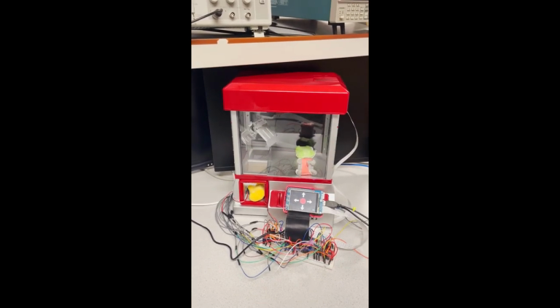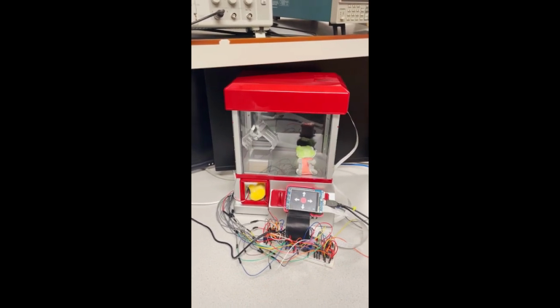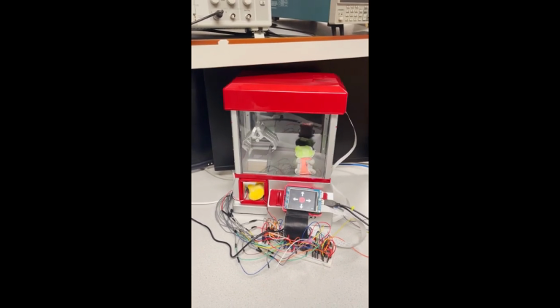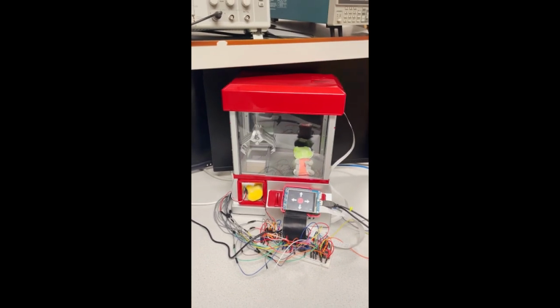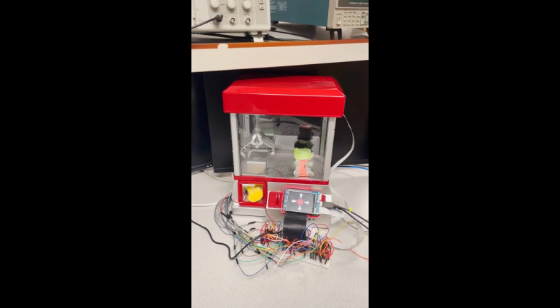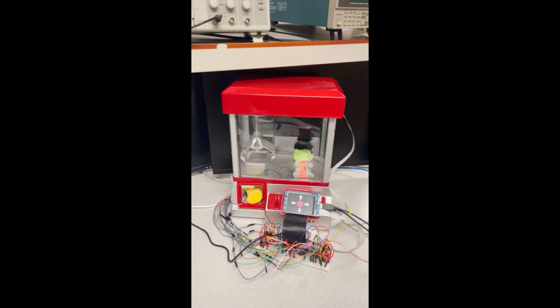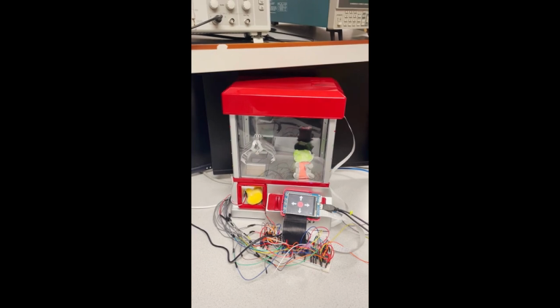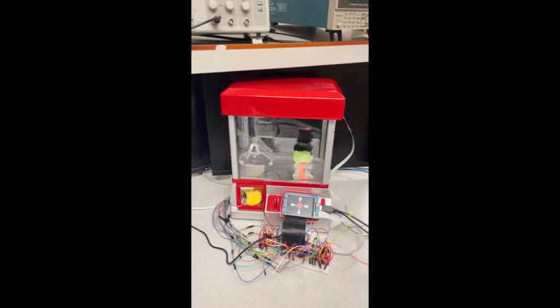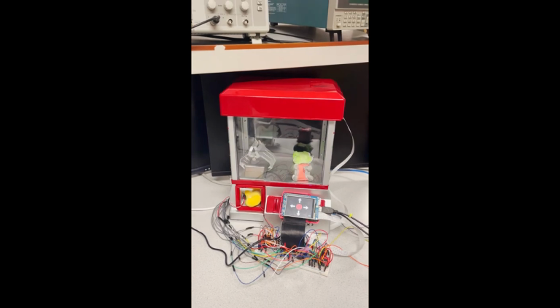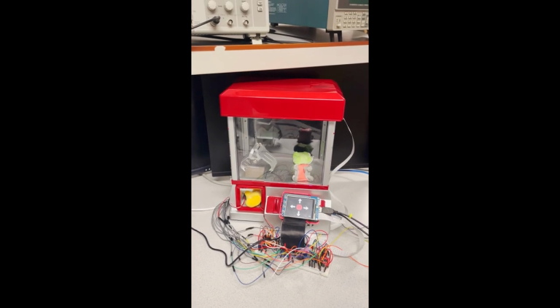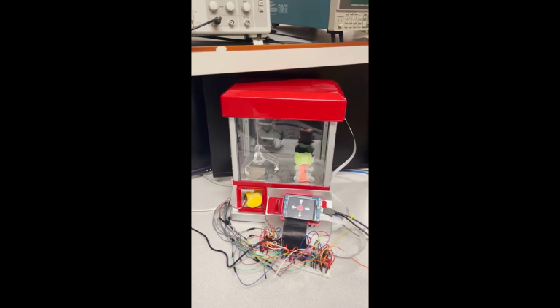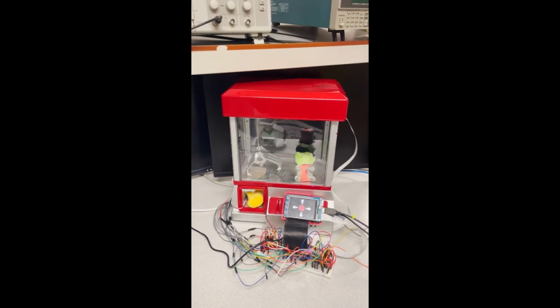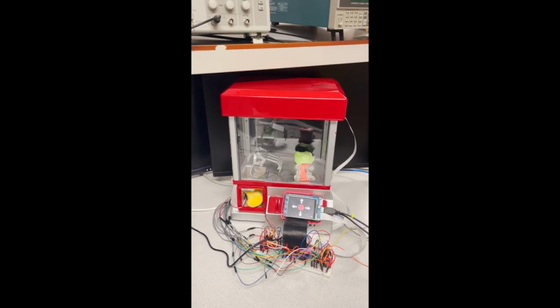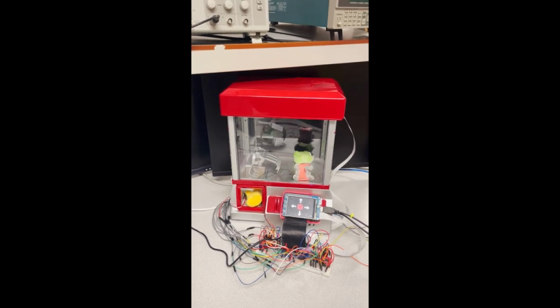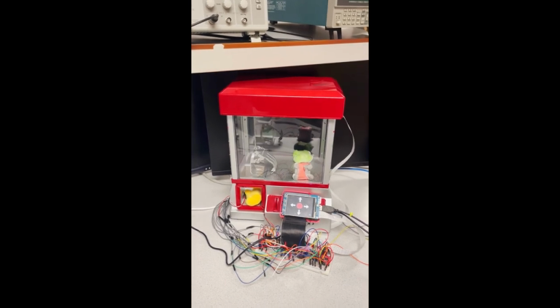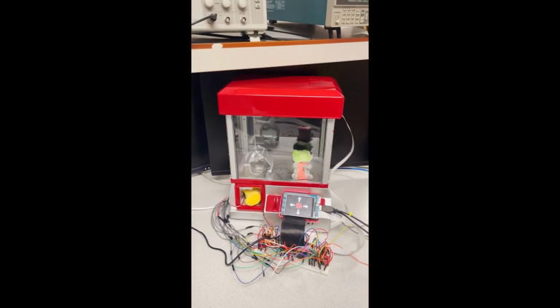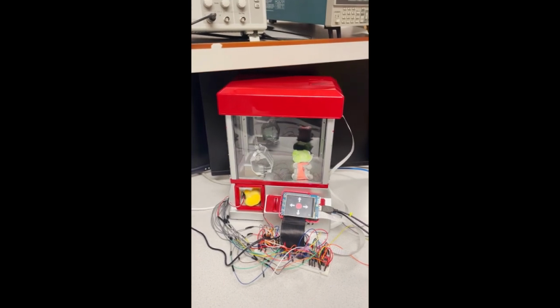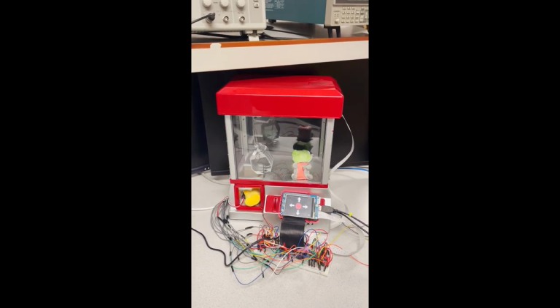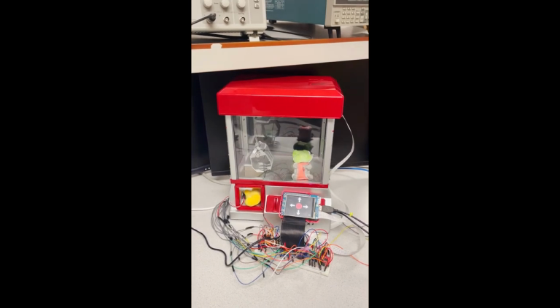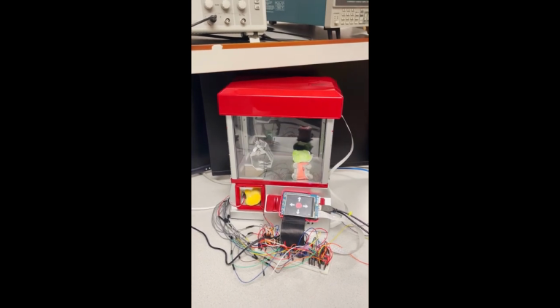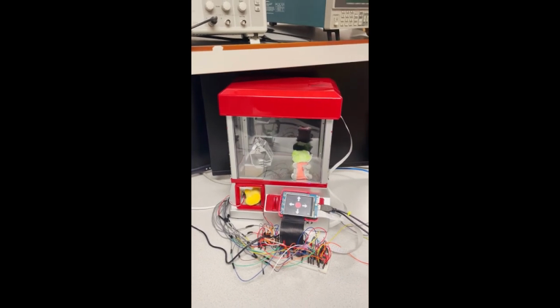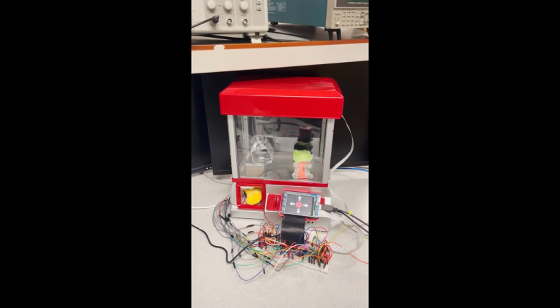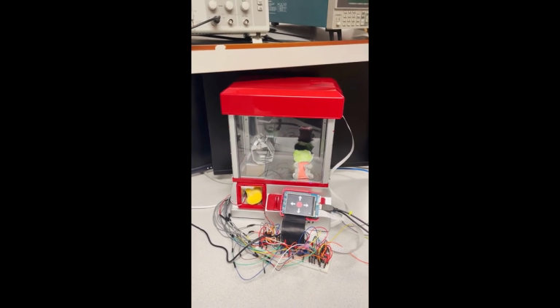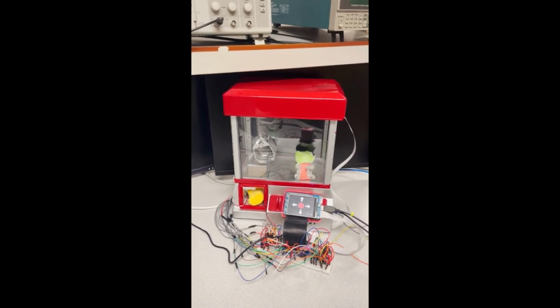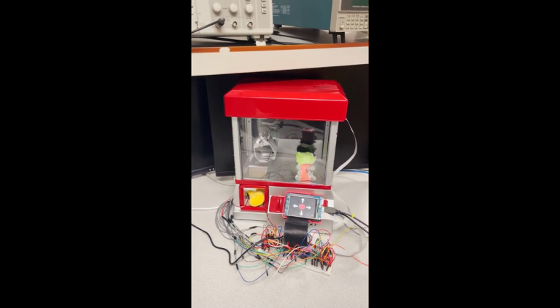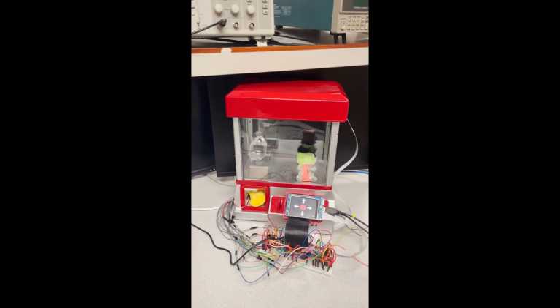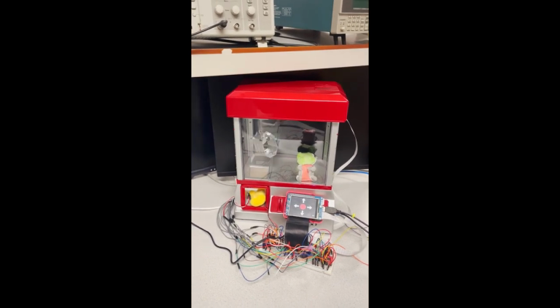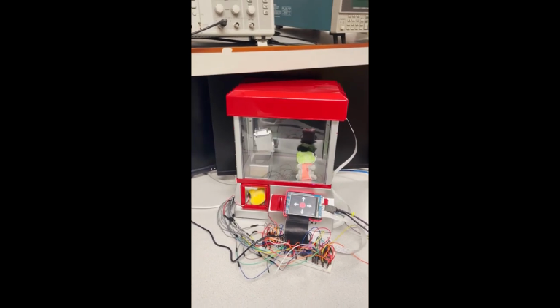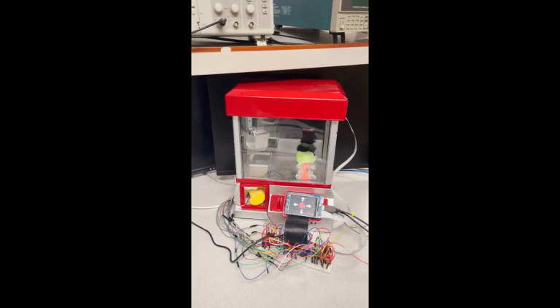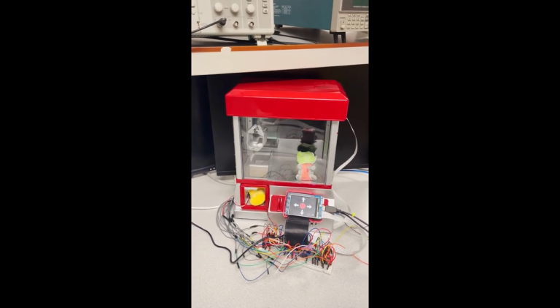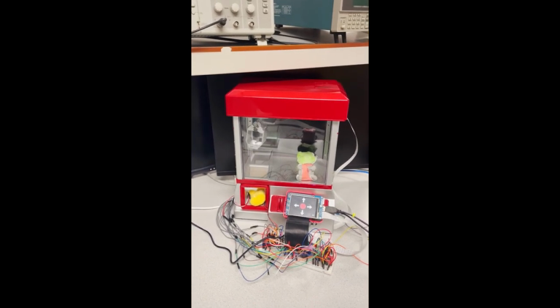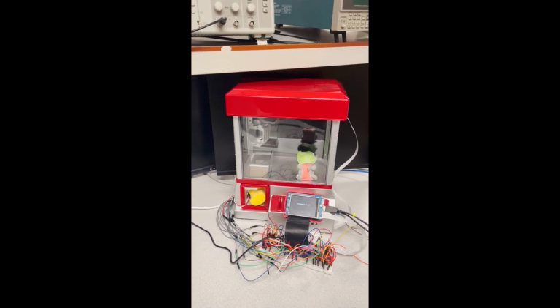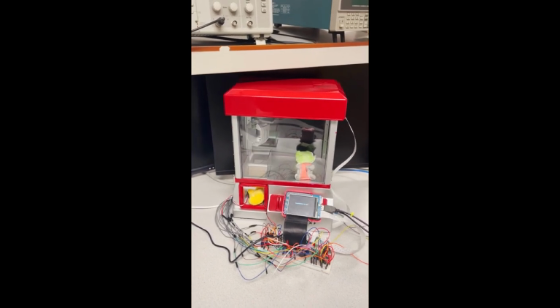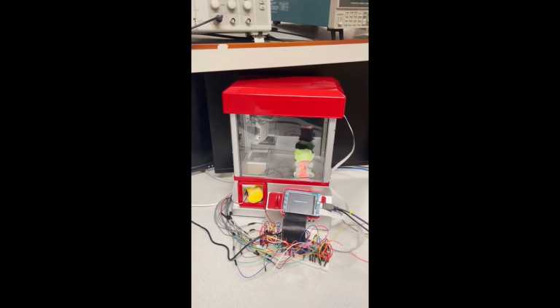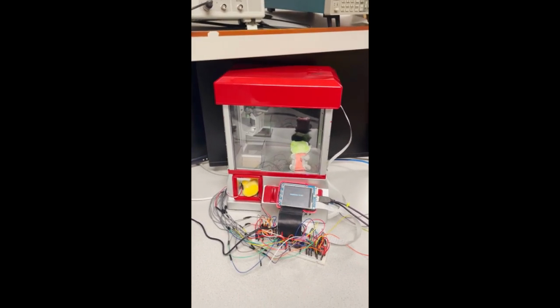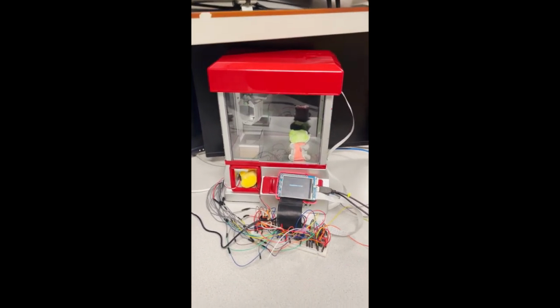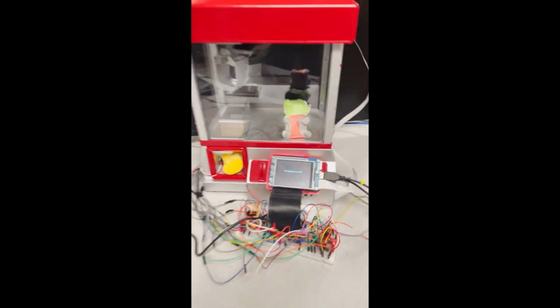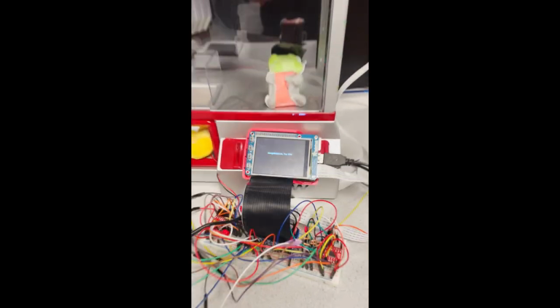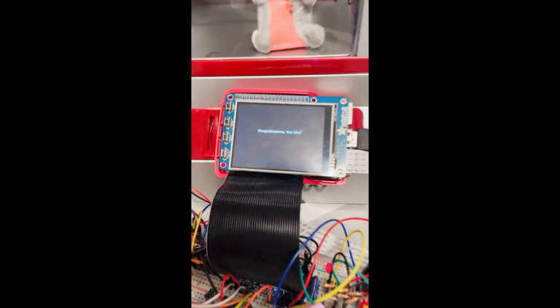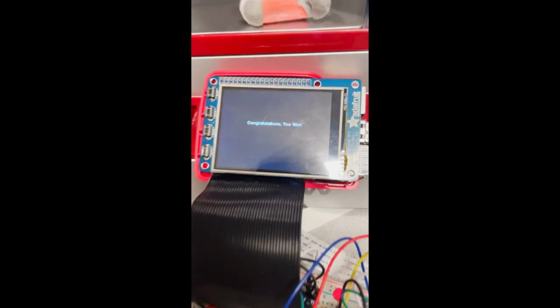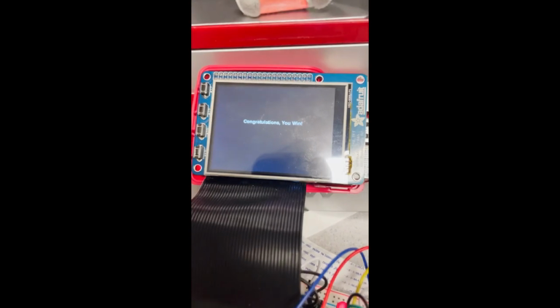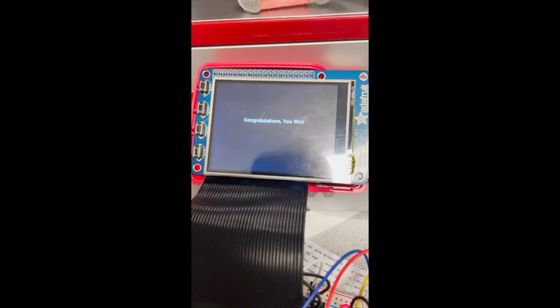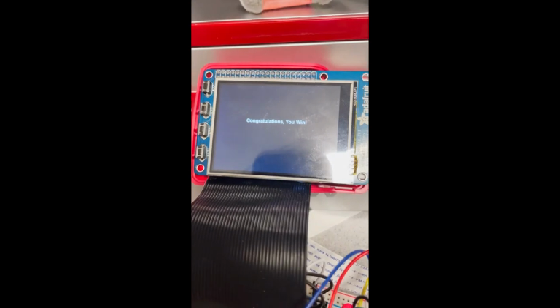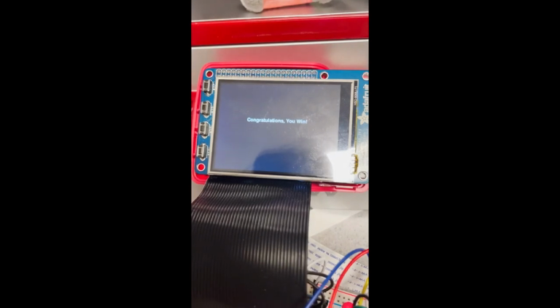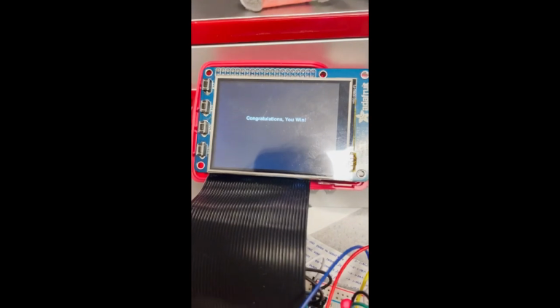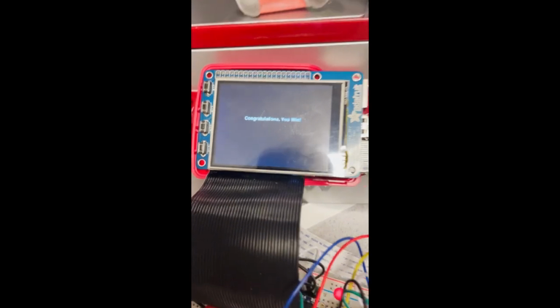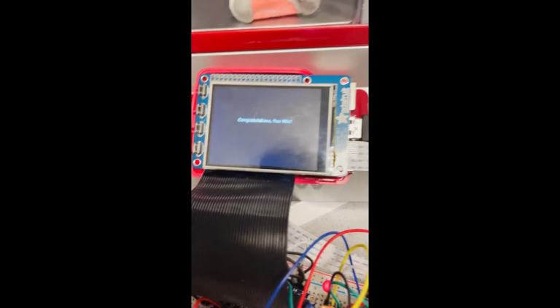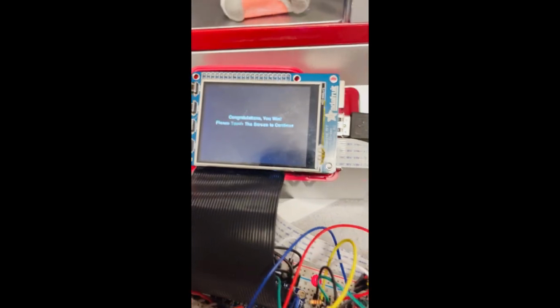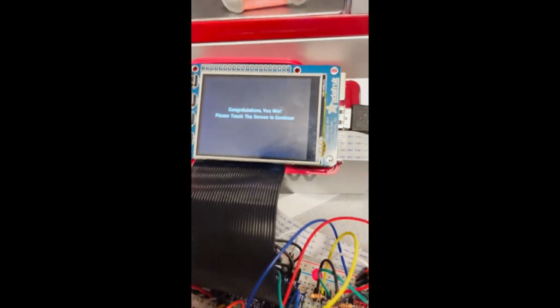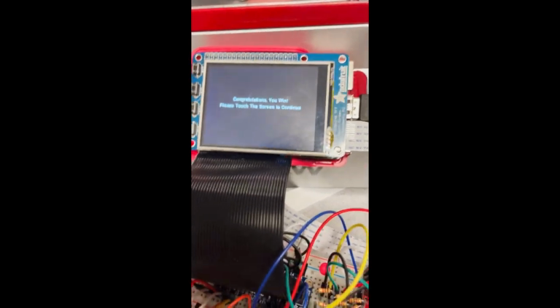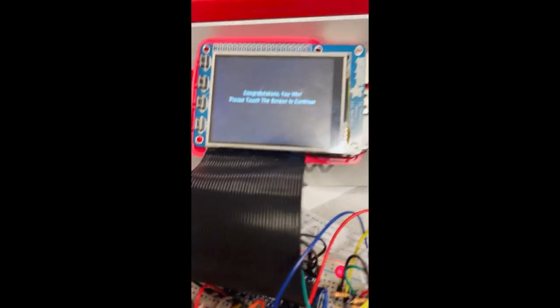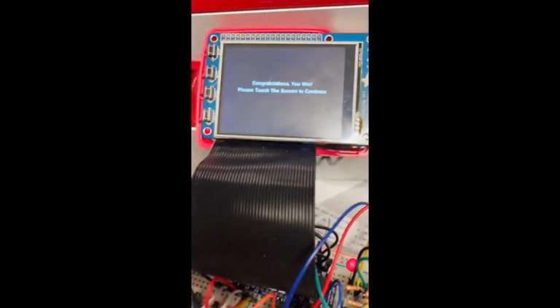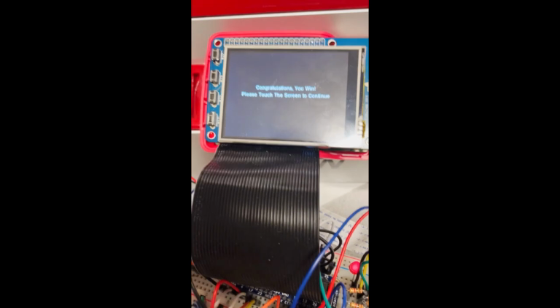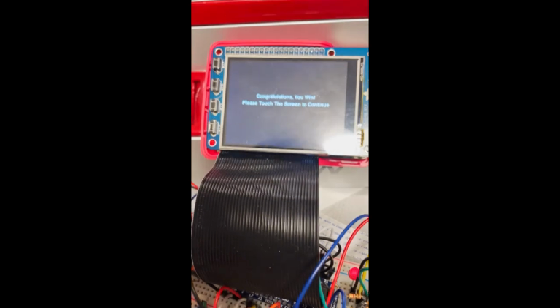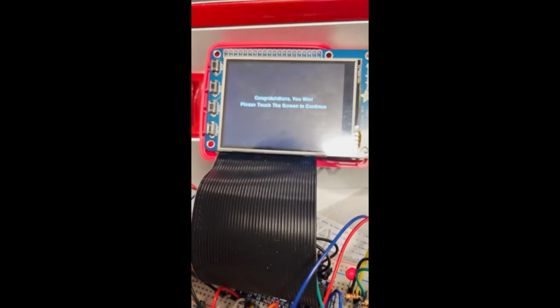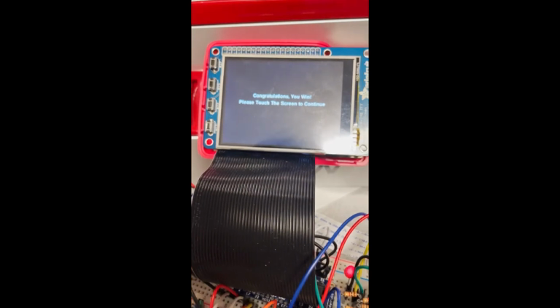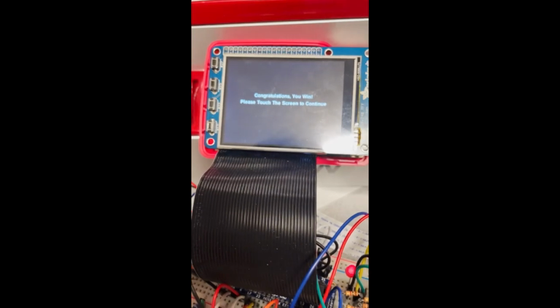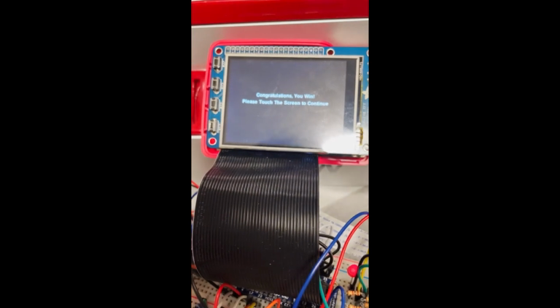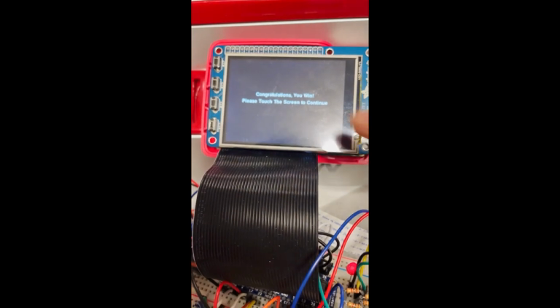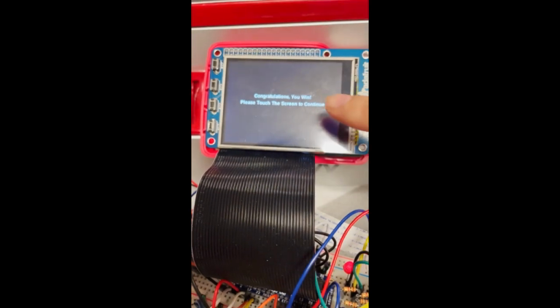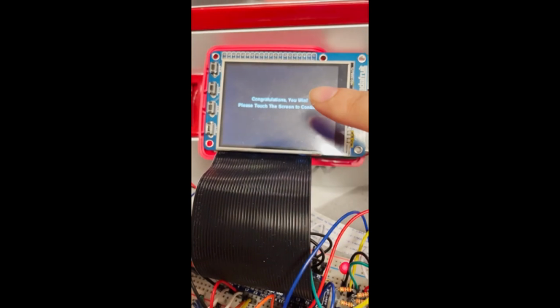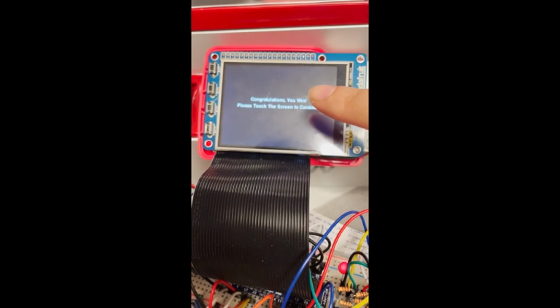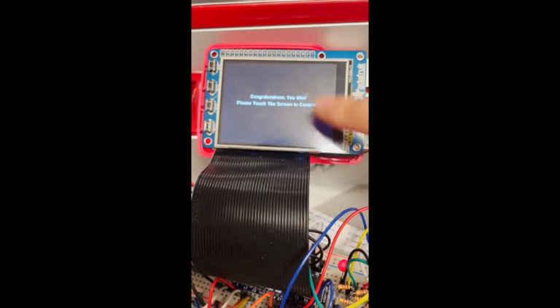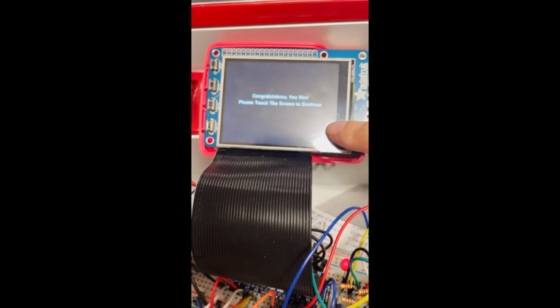Once that is done, you can move the claw to the bucket and drop it. The Raspberry Pi will detect that you dropped the item, and you will see a congratulations screen.